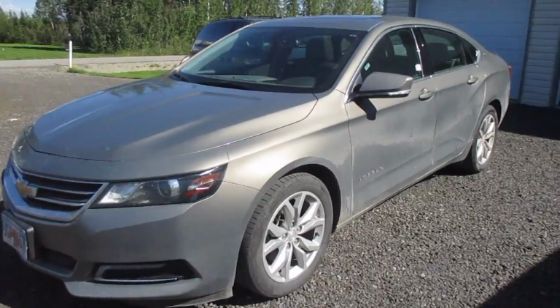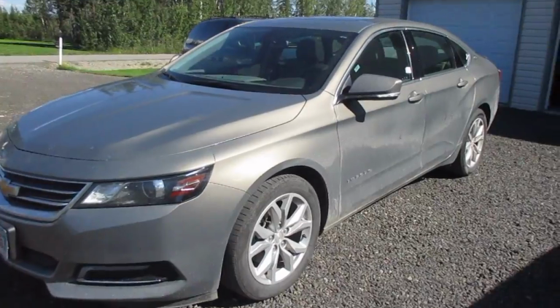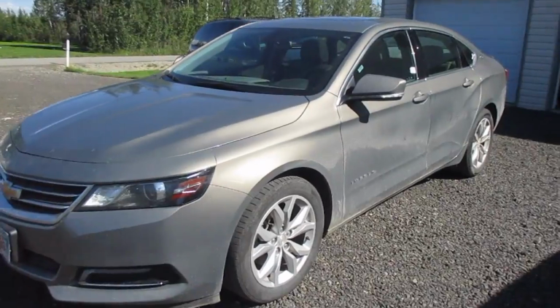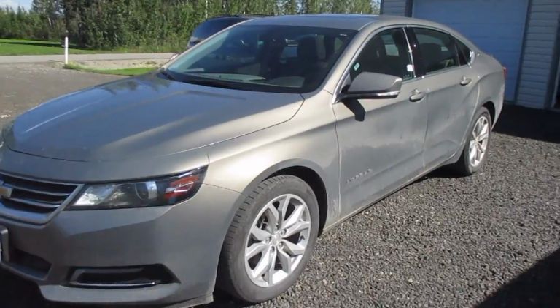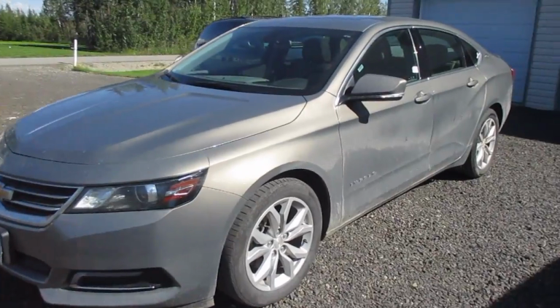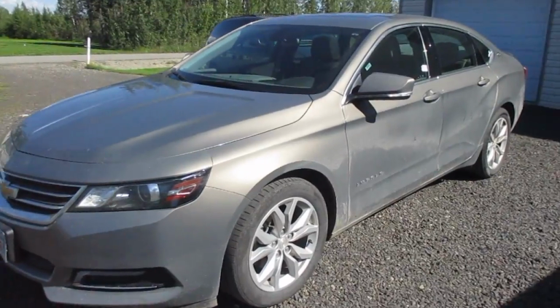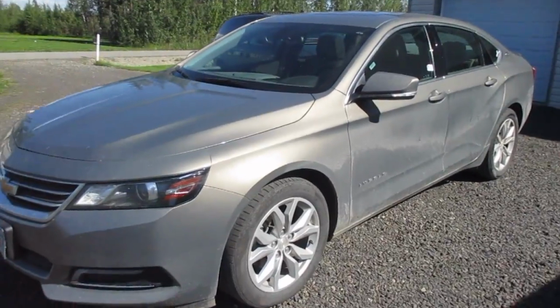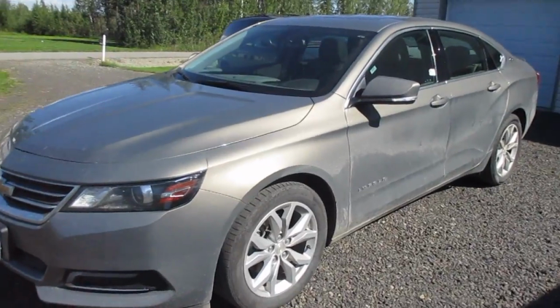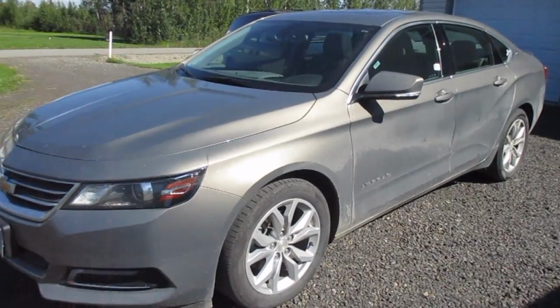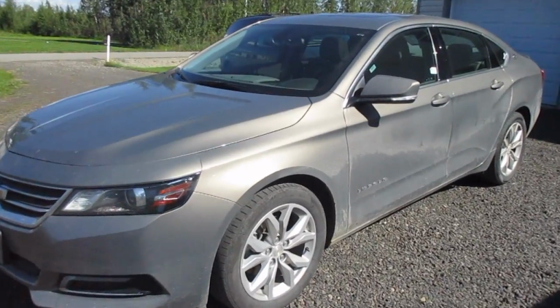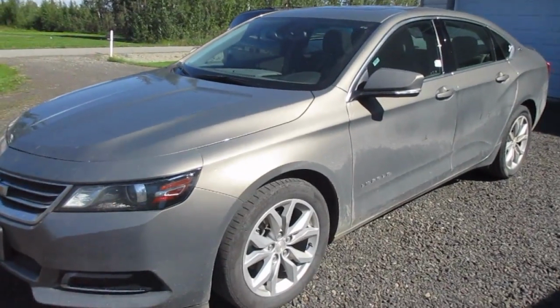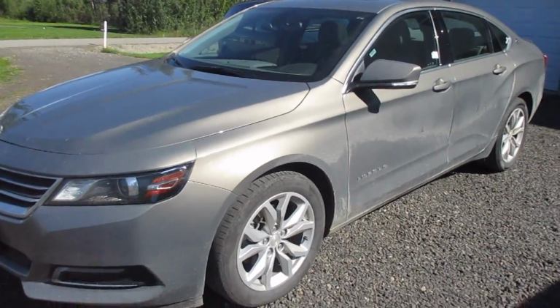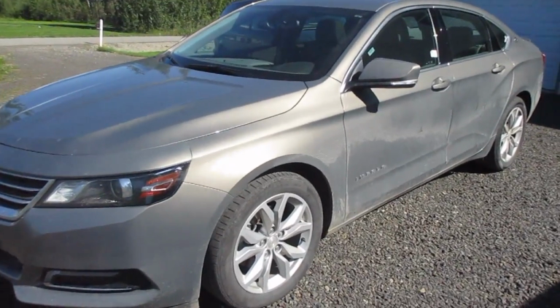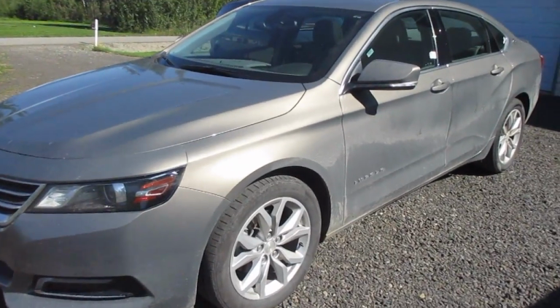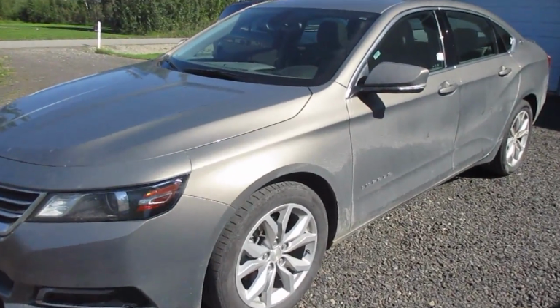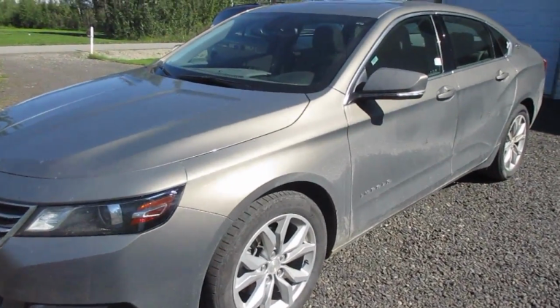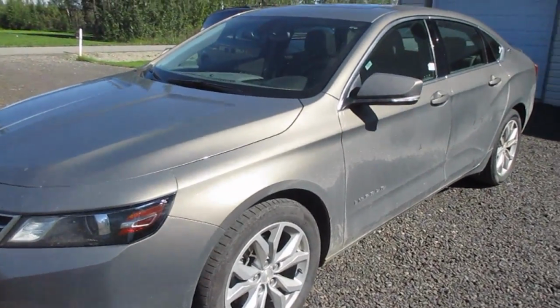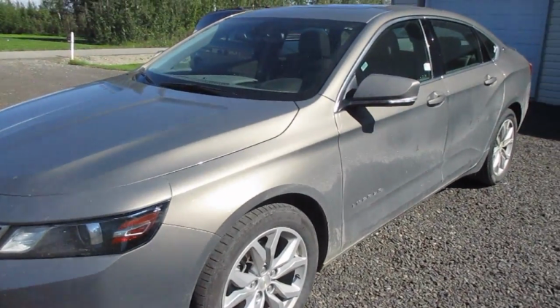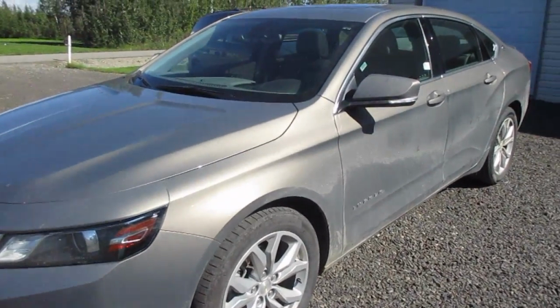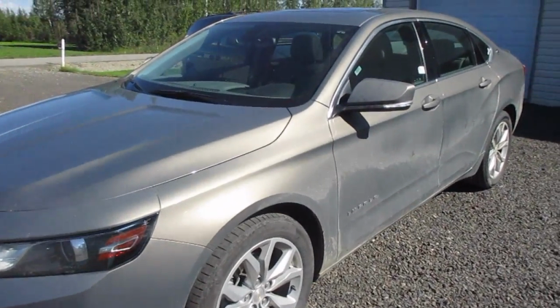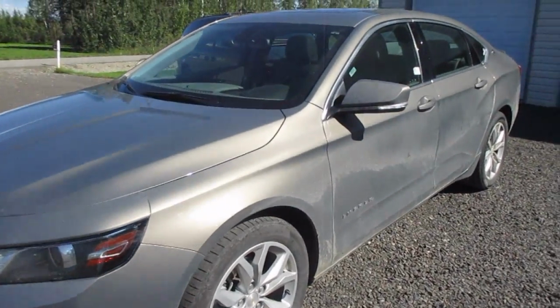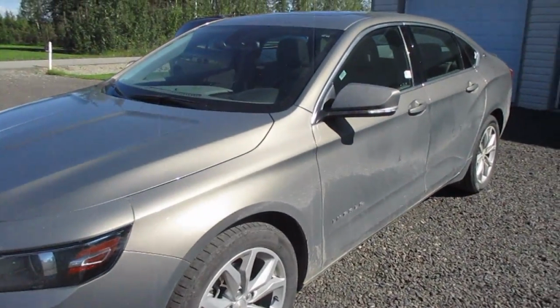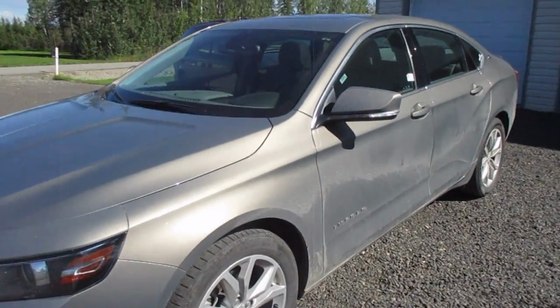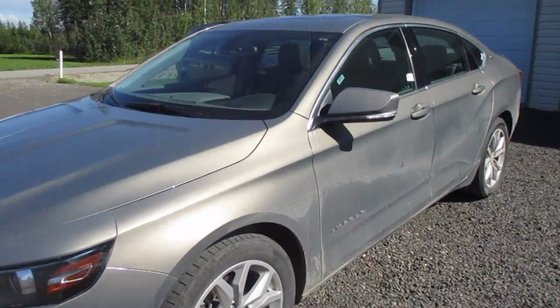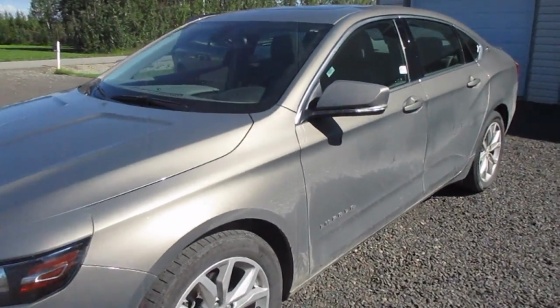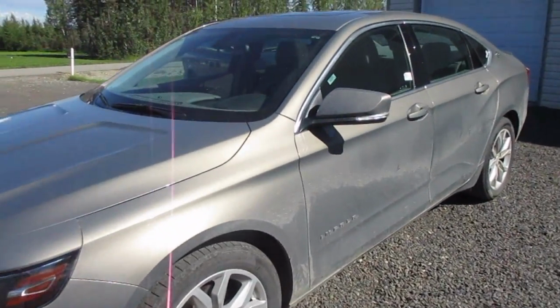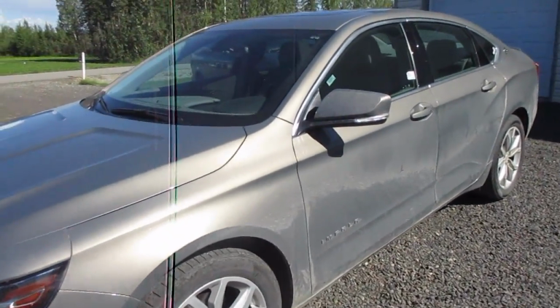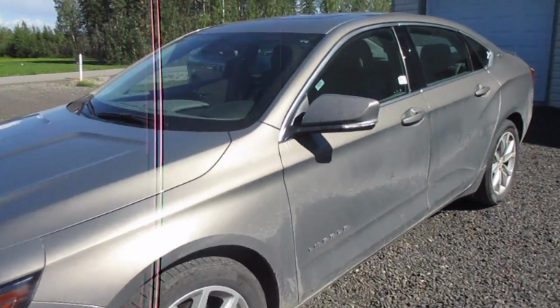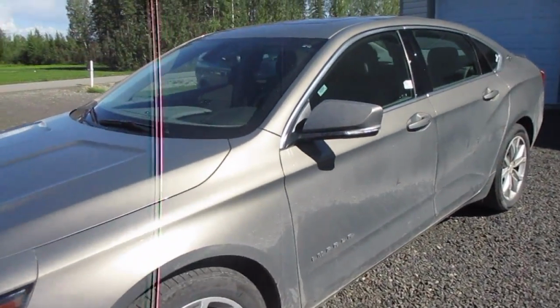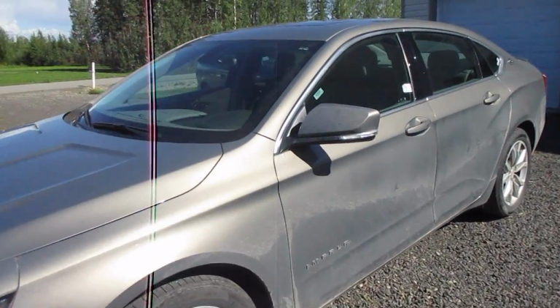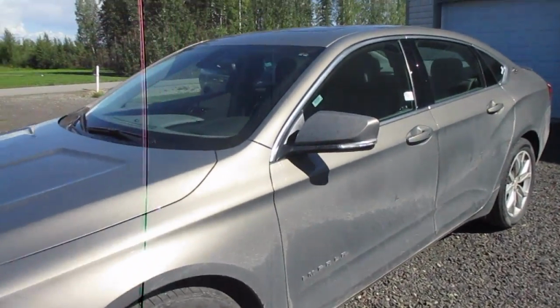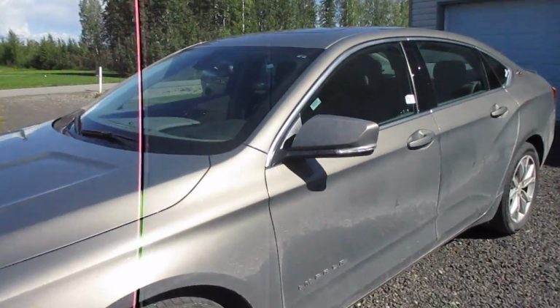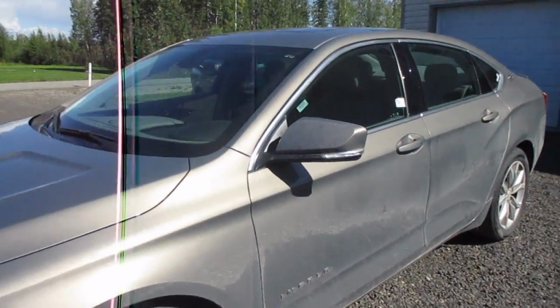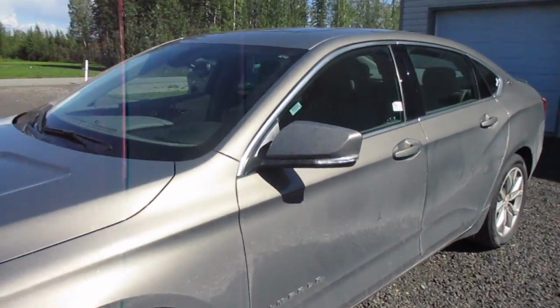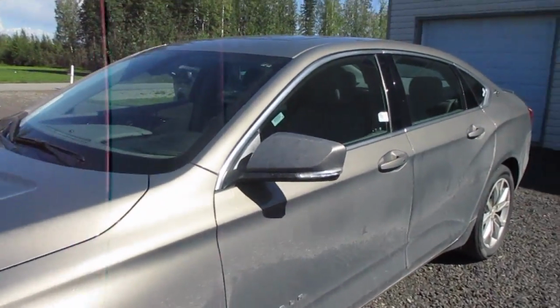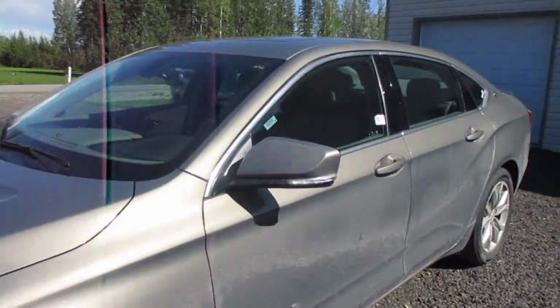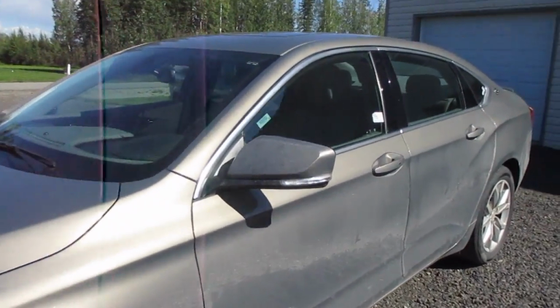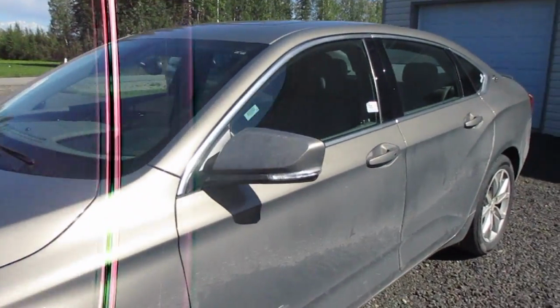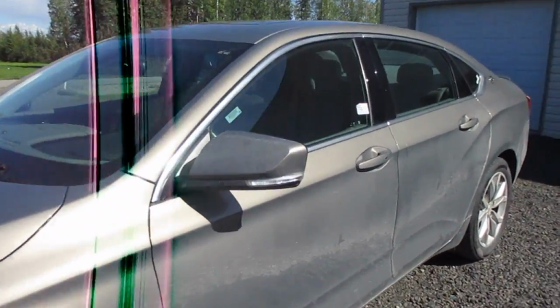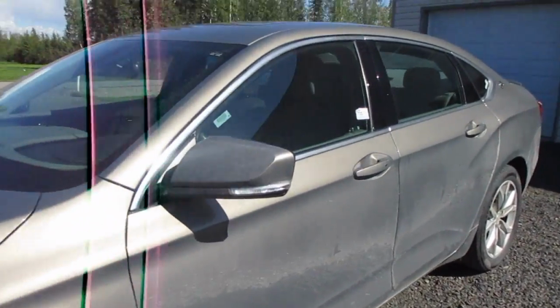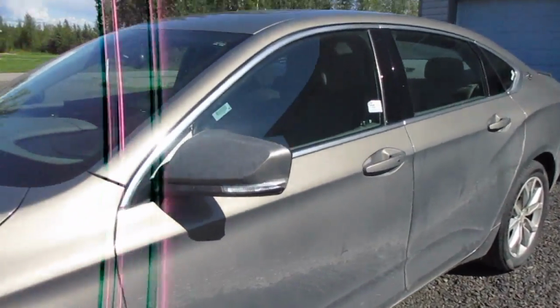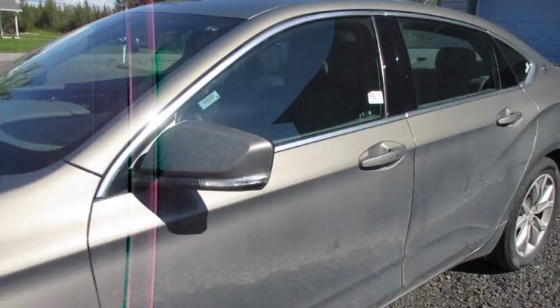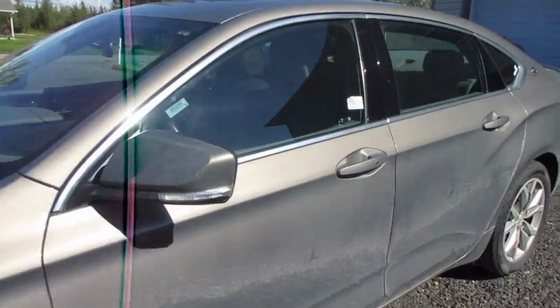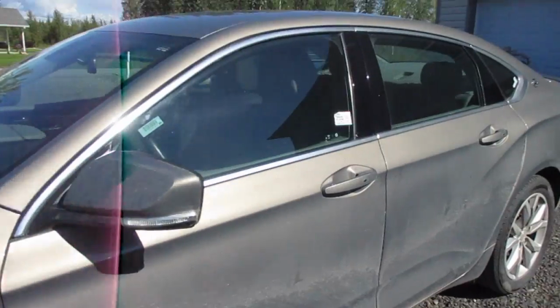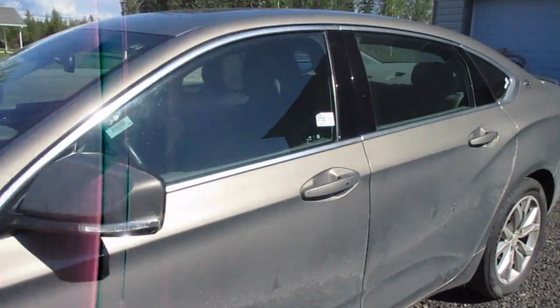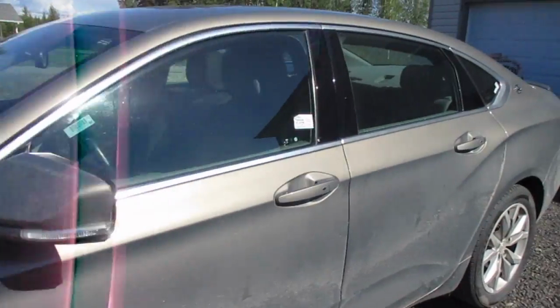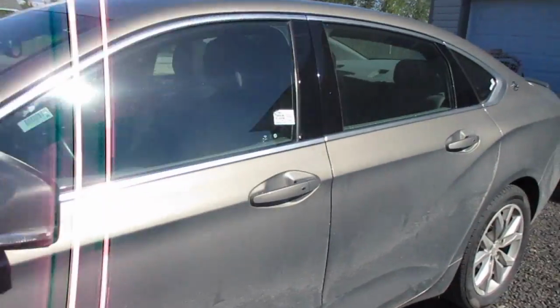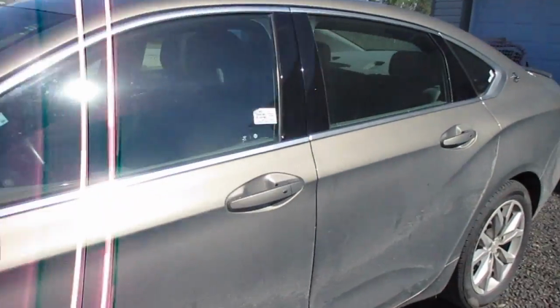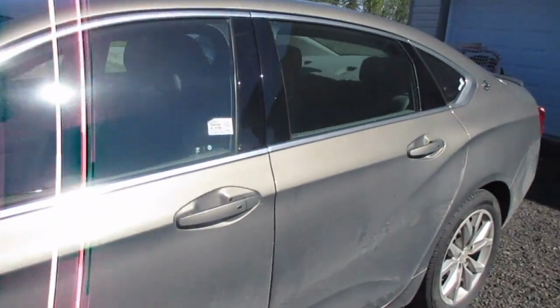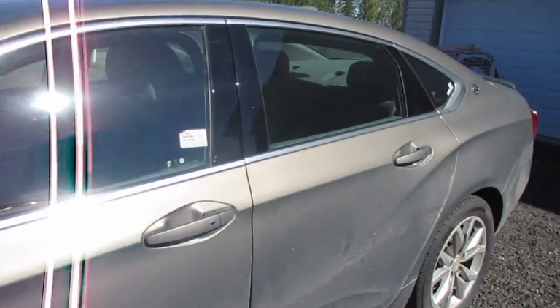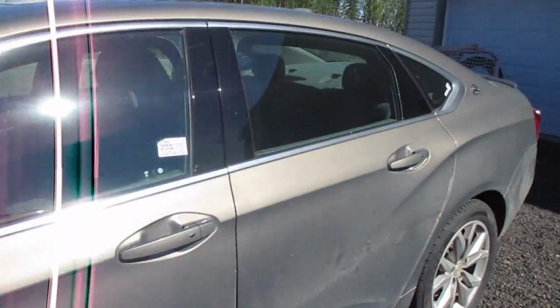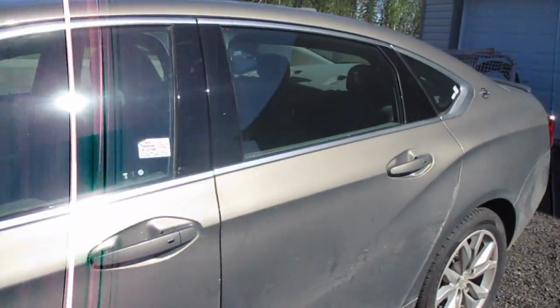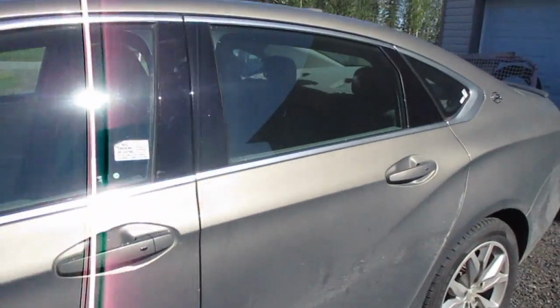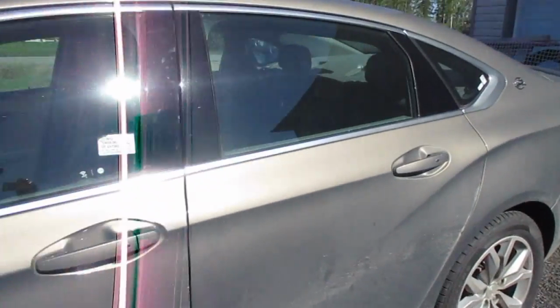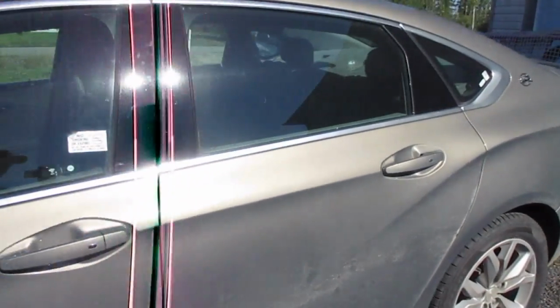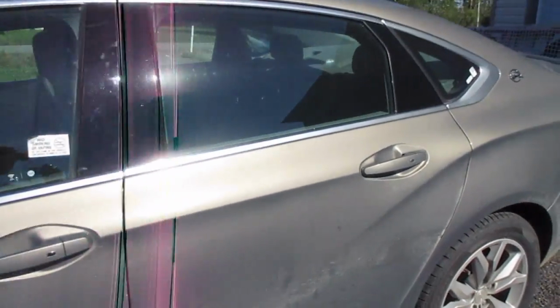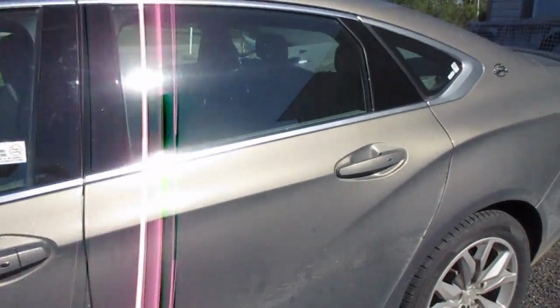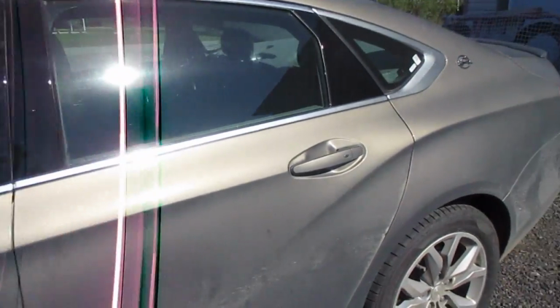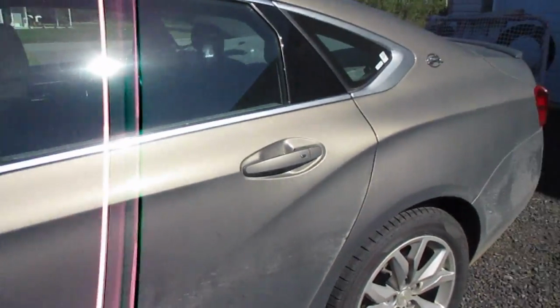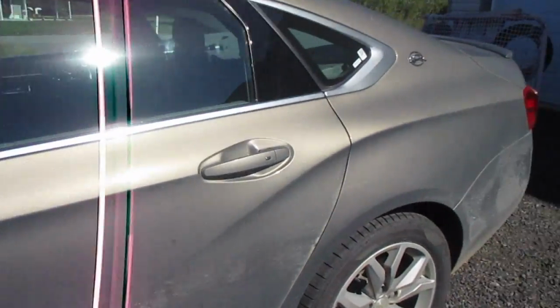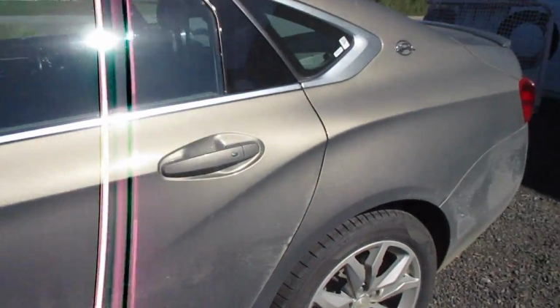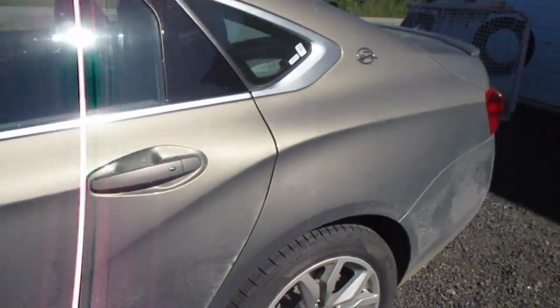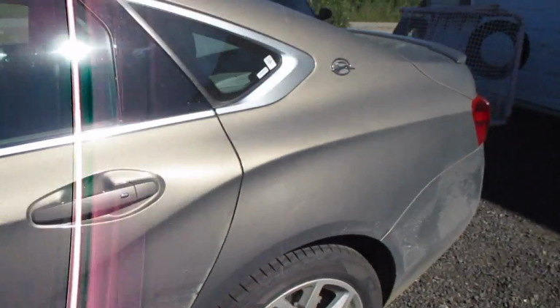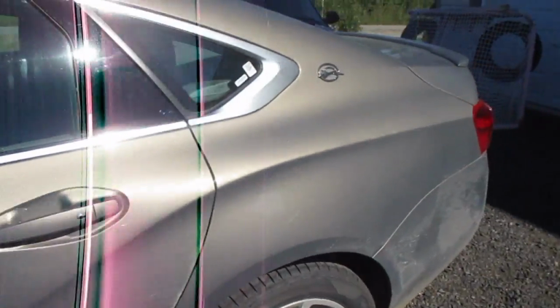I just took this Chevy Impala on a three-week road trip and I'm going to give a quick review. Overall, the exterior — it's a really nice-looking vehicle.